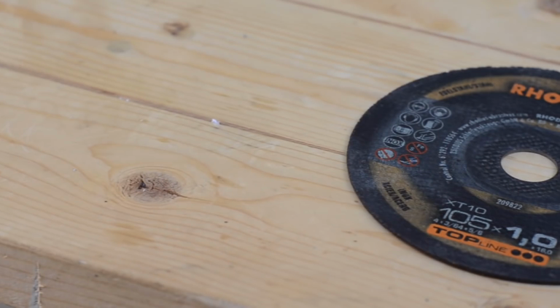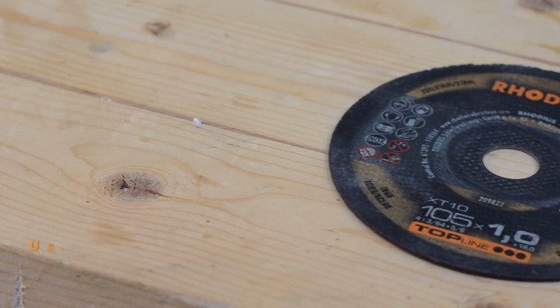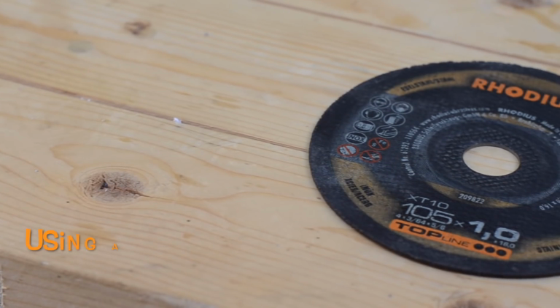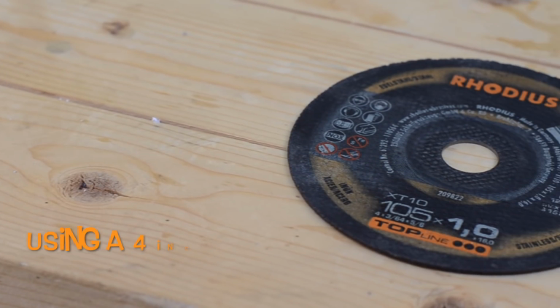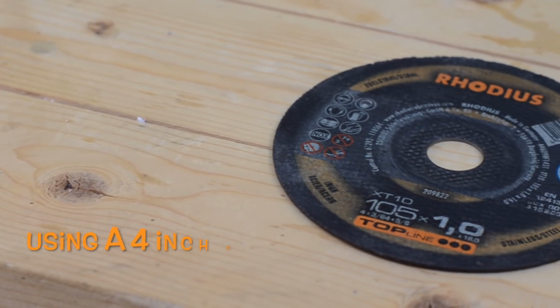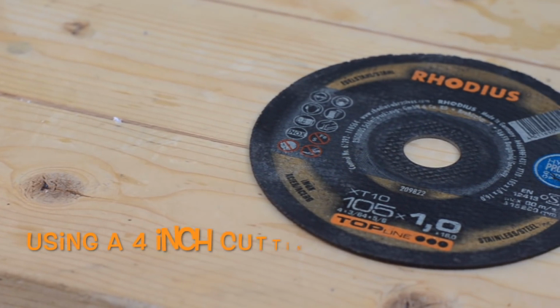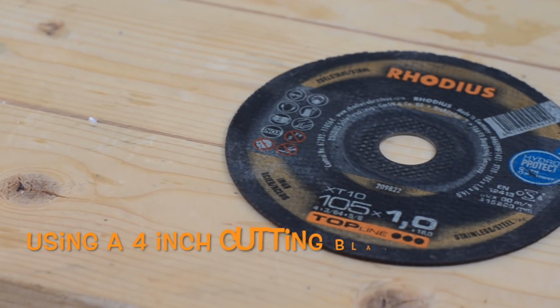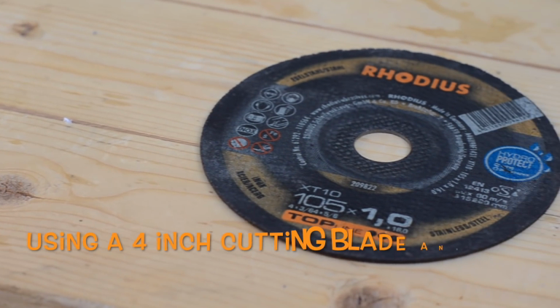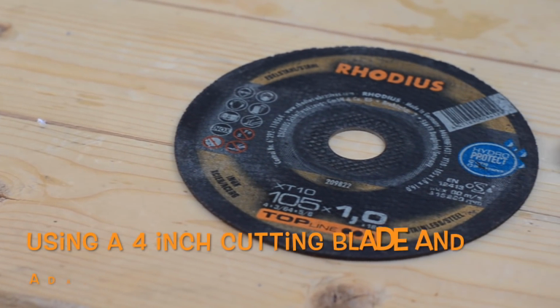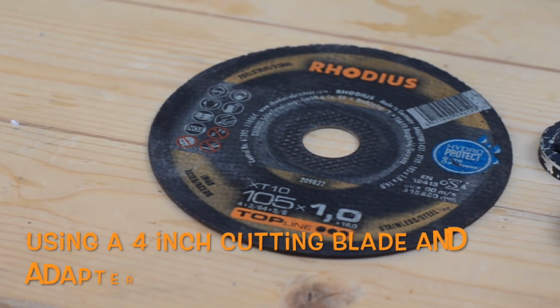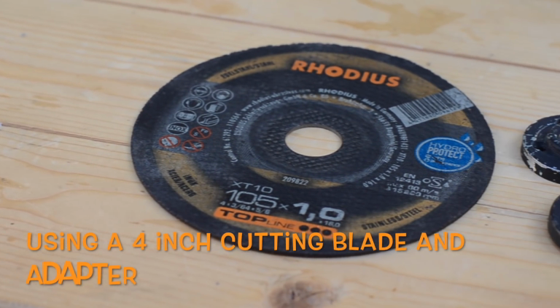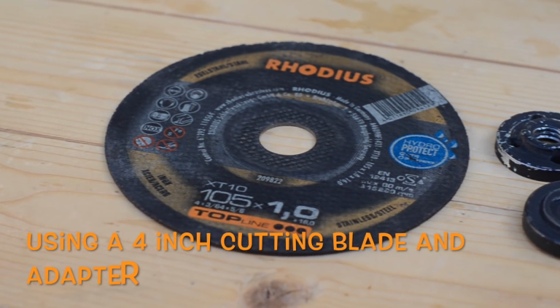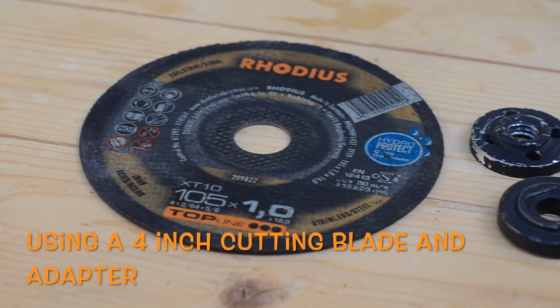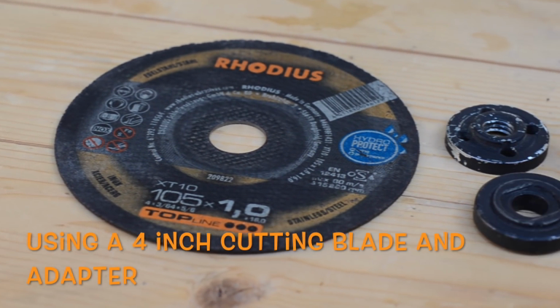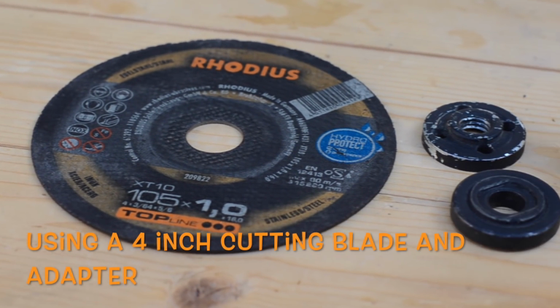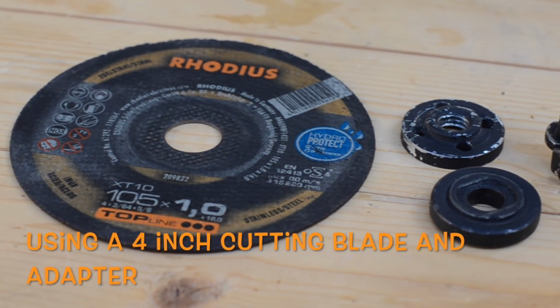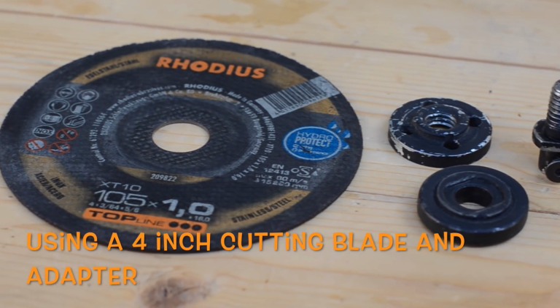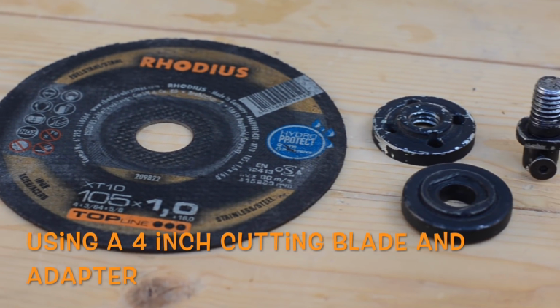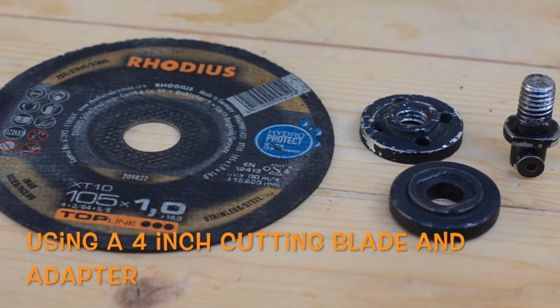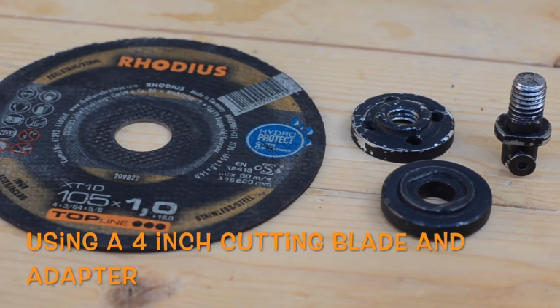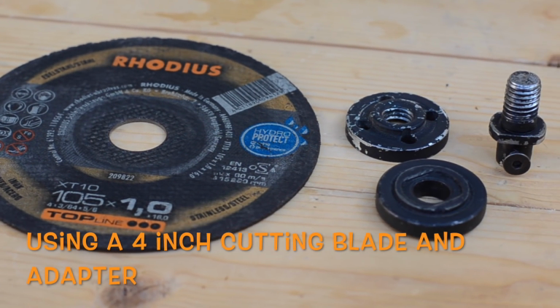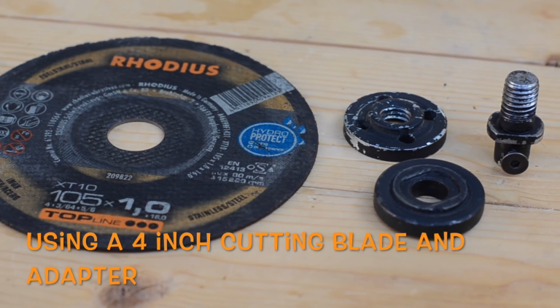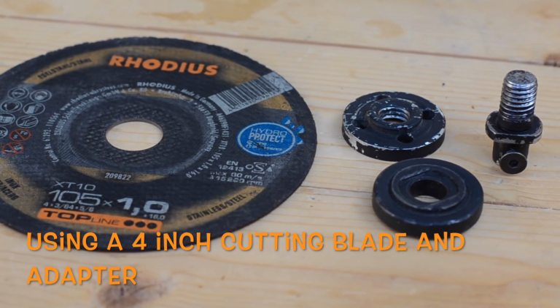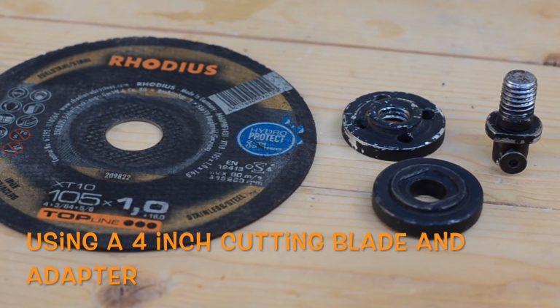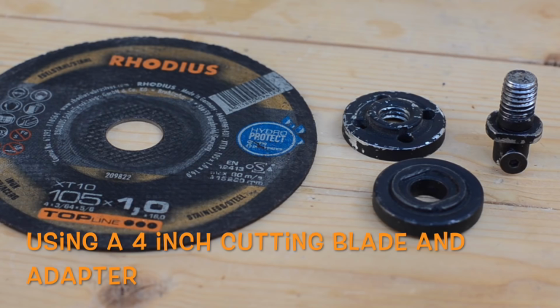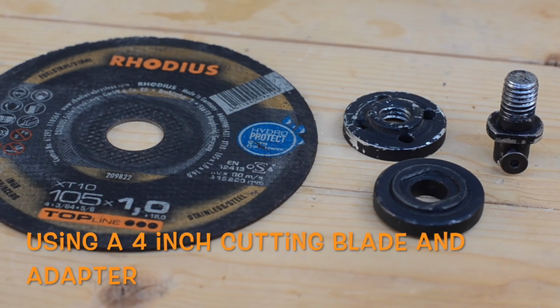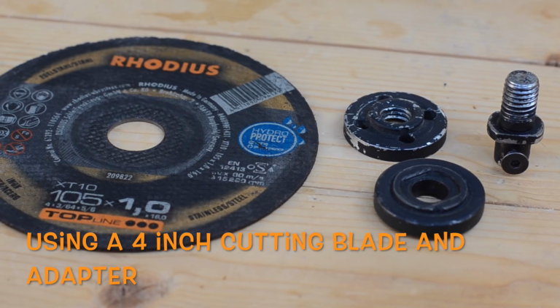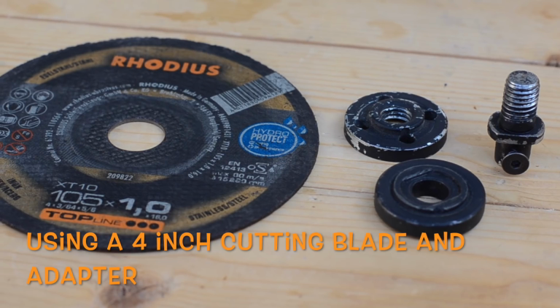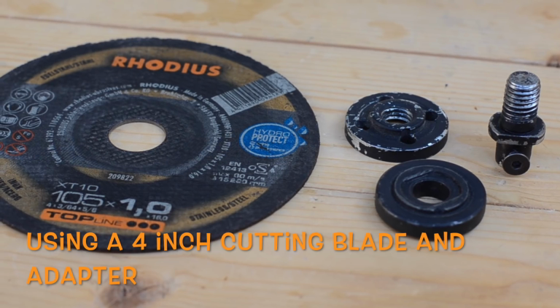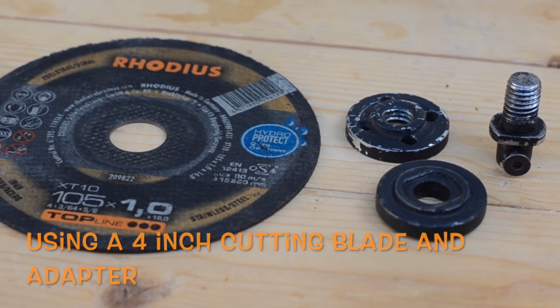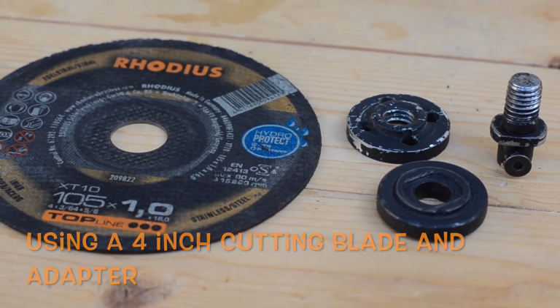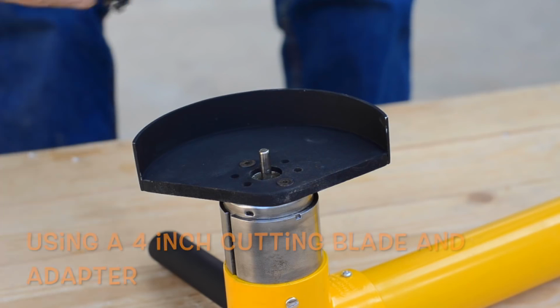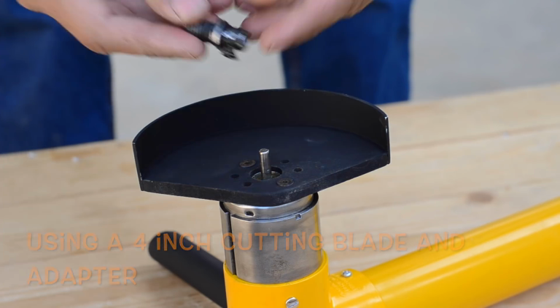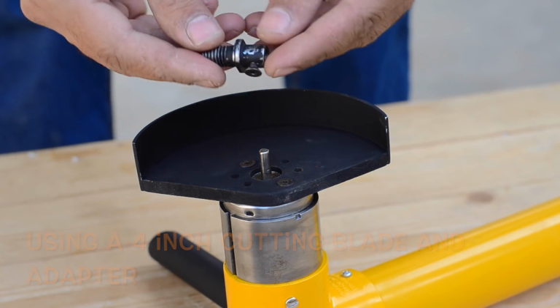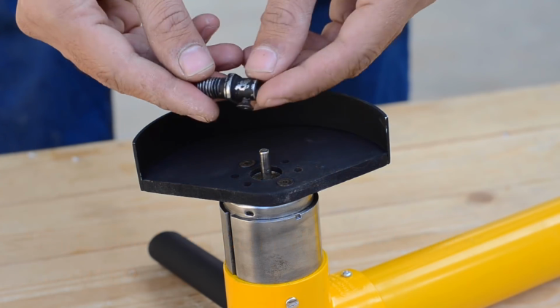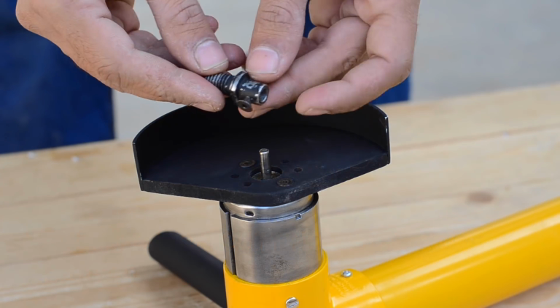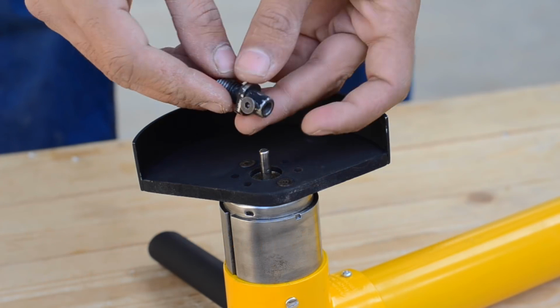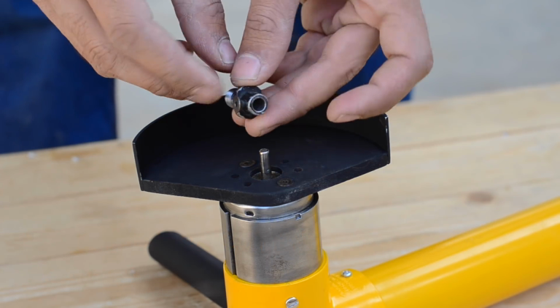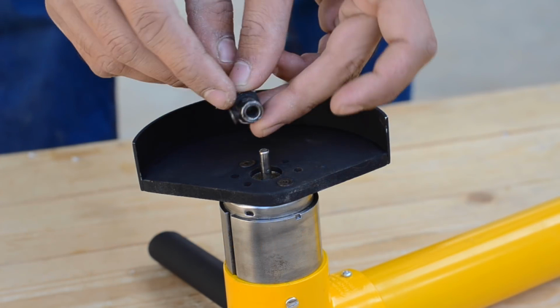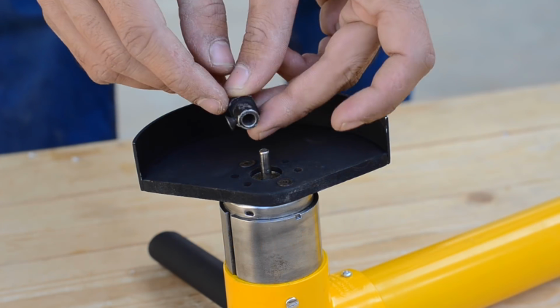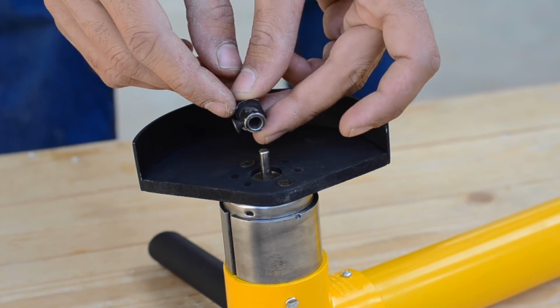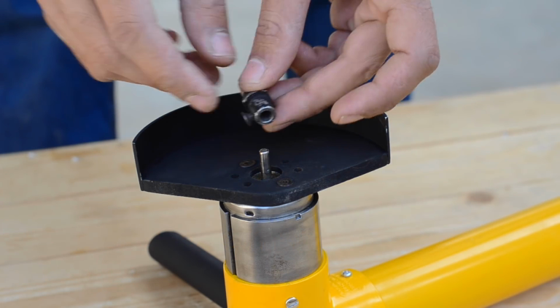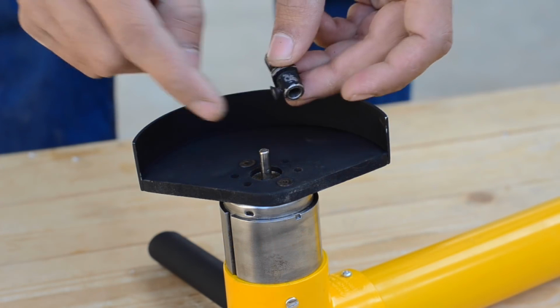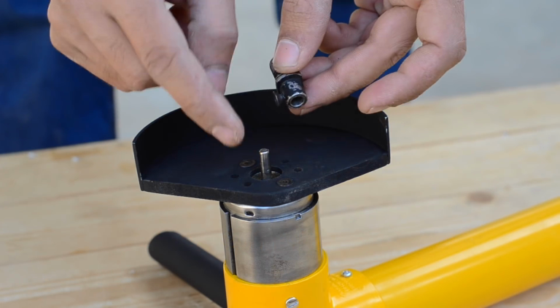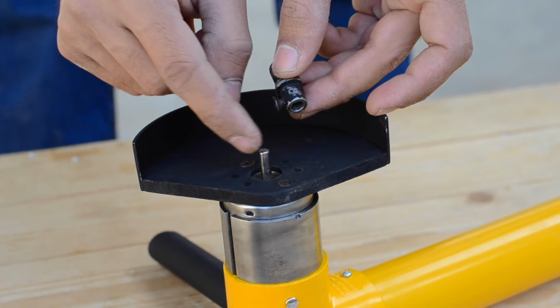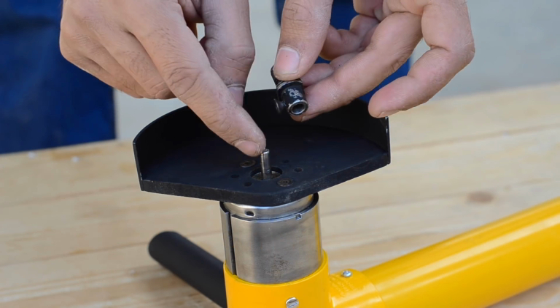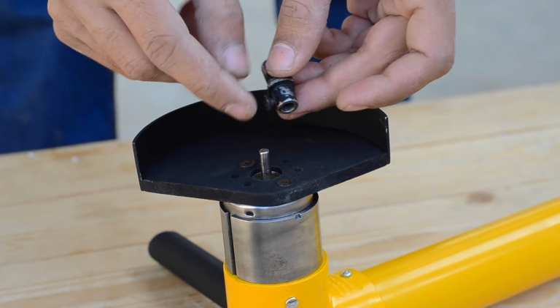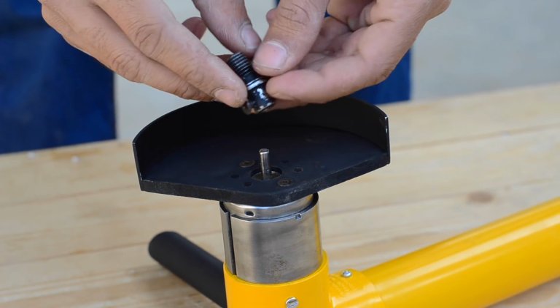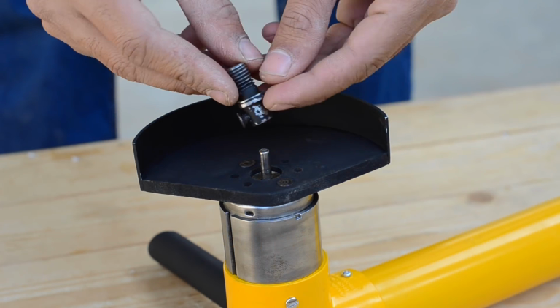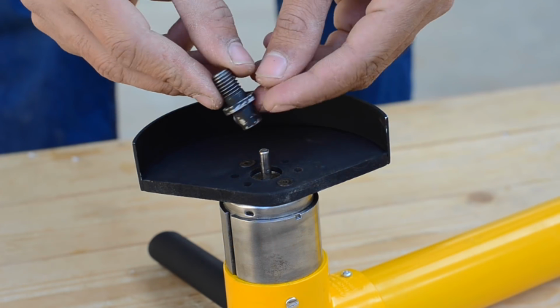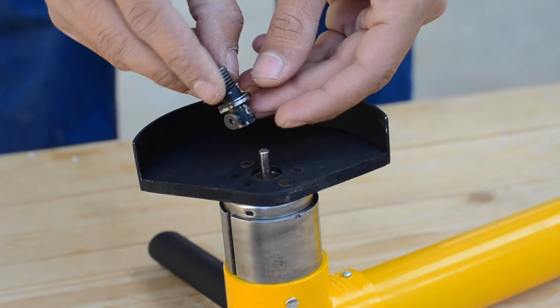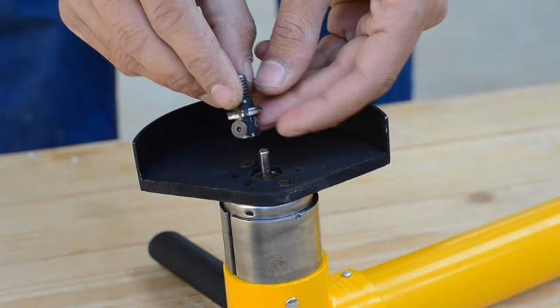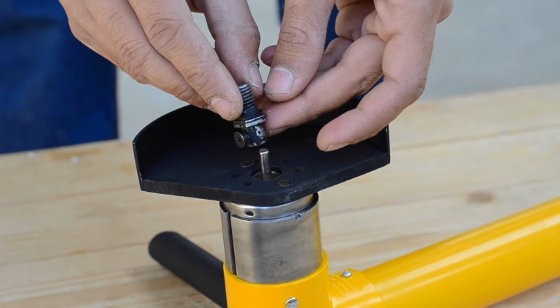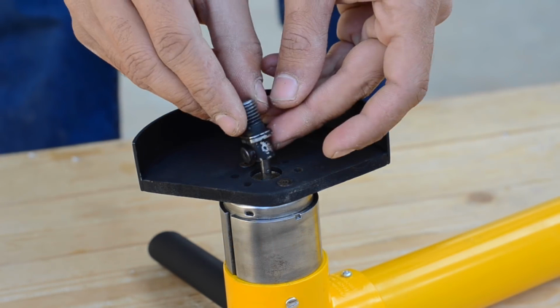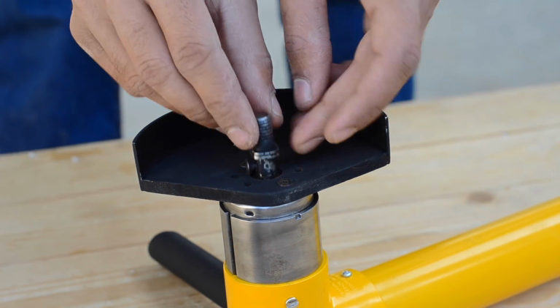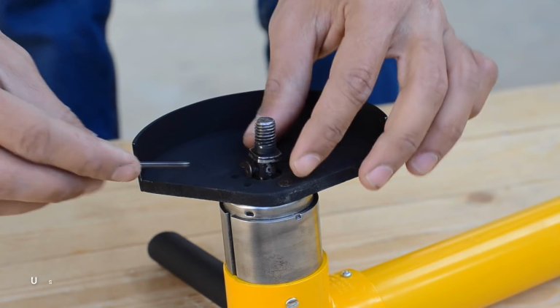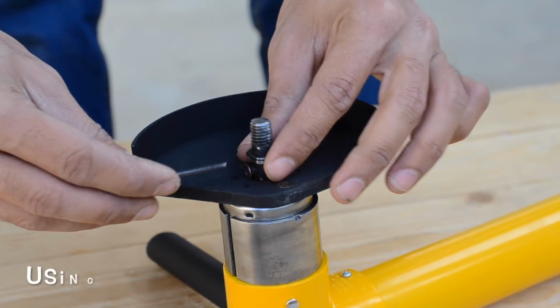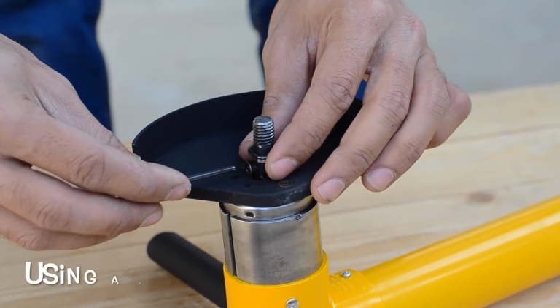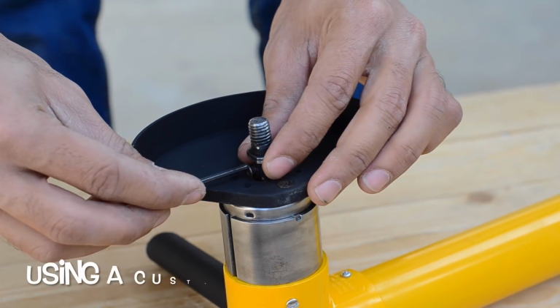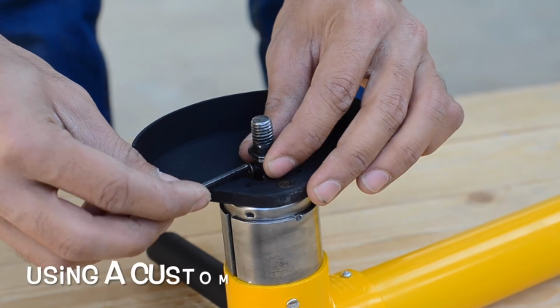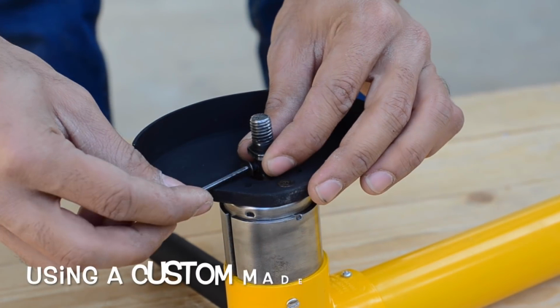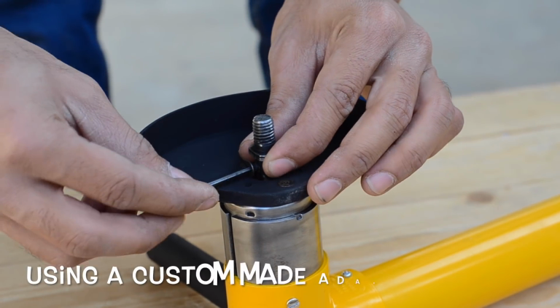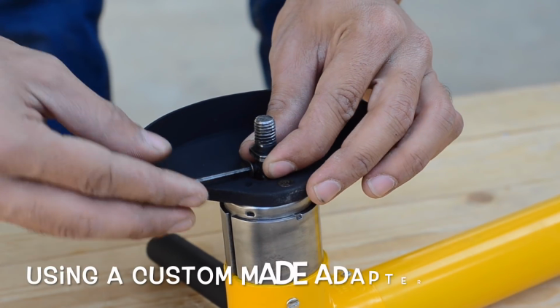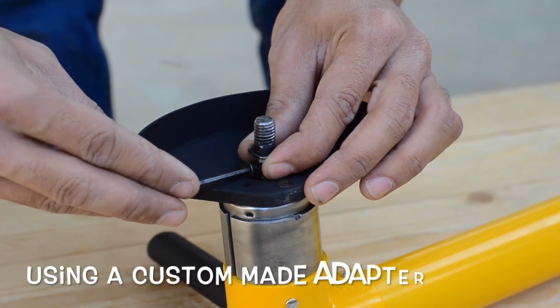I'm going to use a 4-inch cutting blade along with a custom-made adapter in order to fit the blade to the motor shaft.